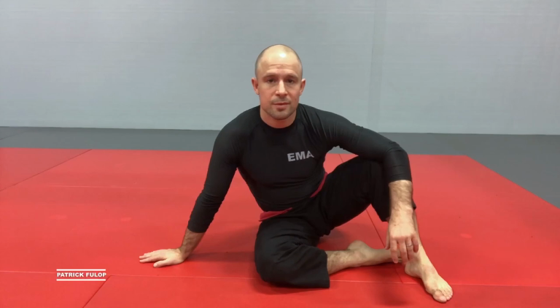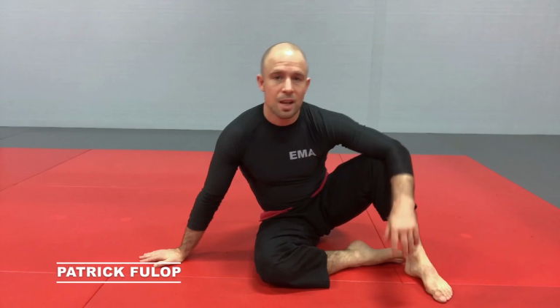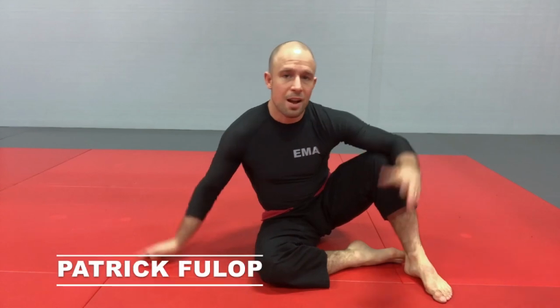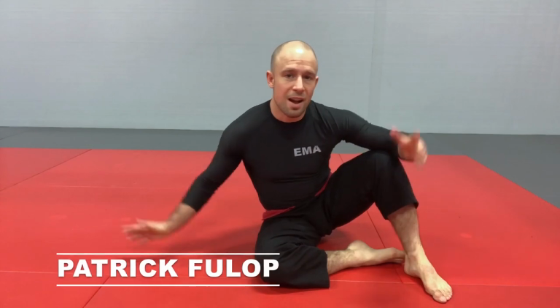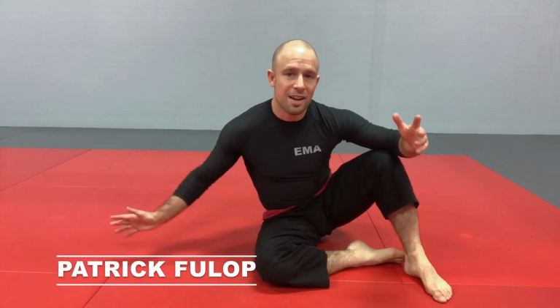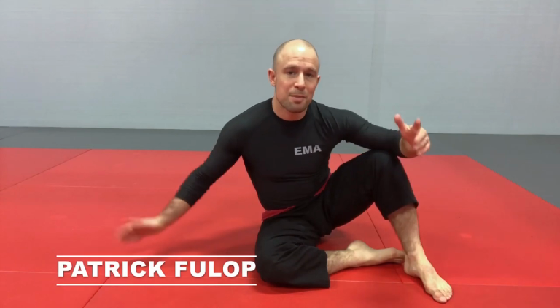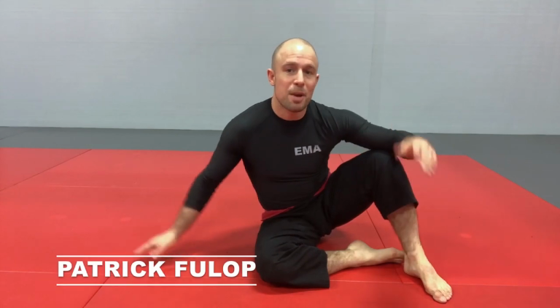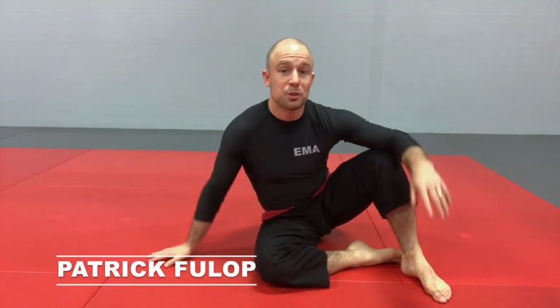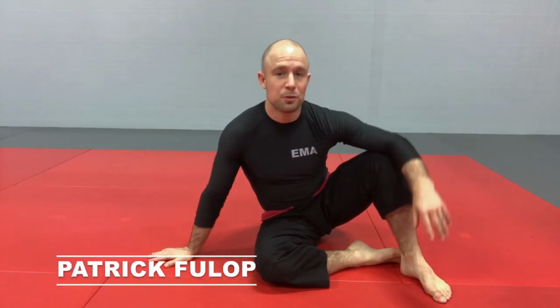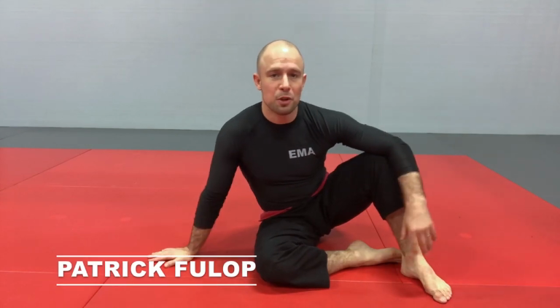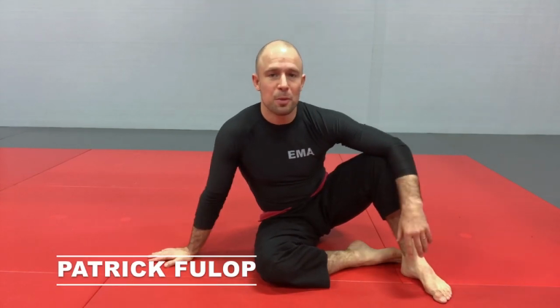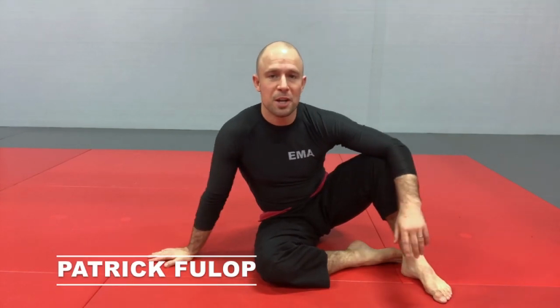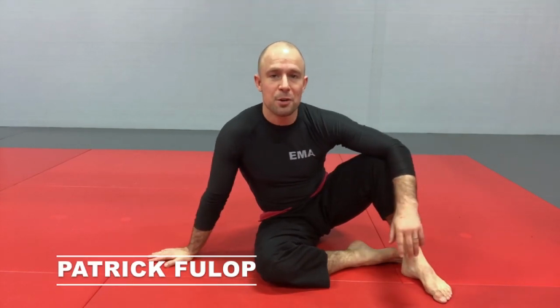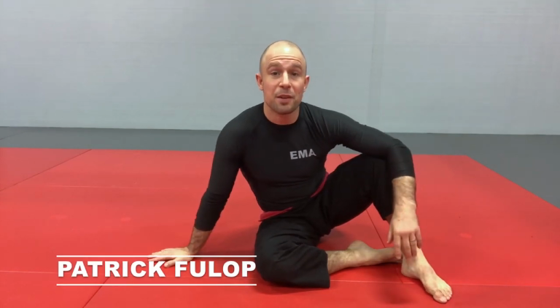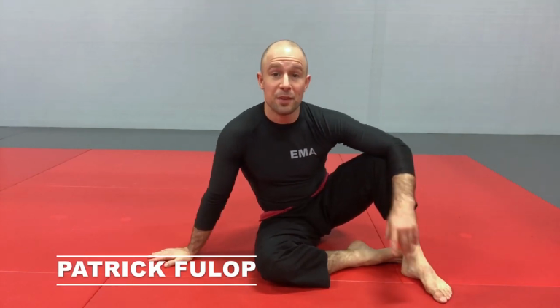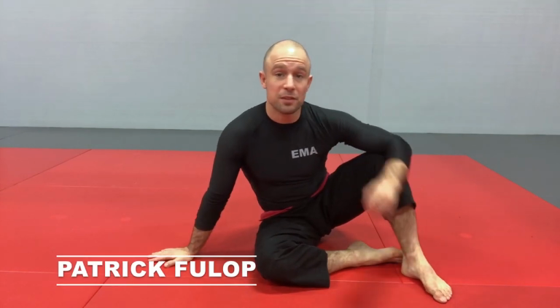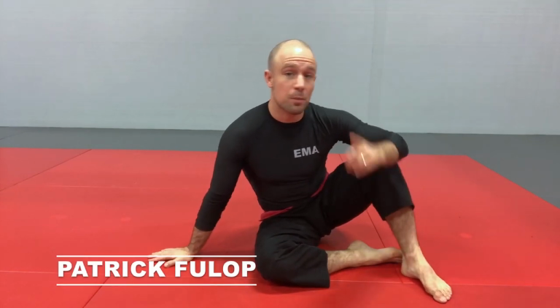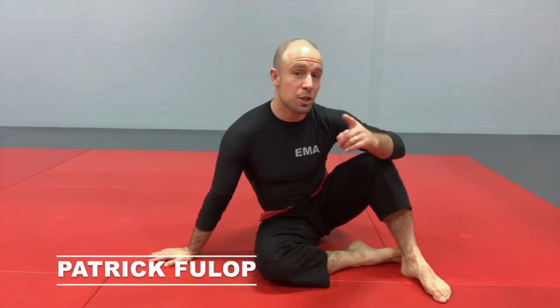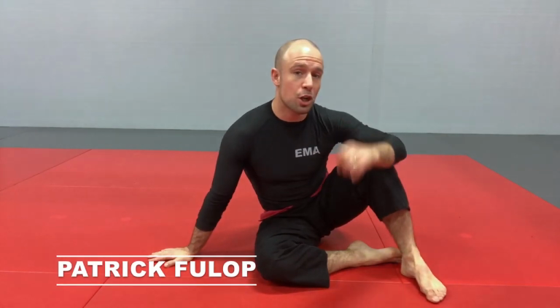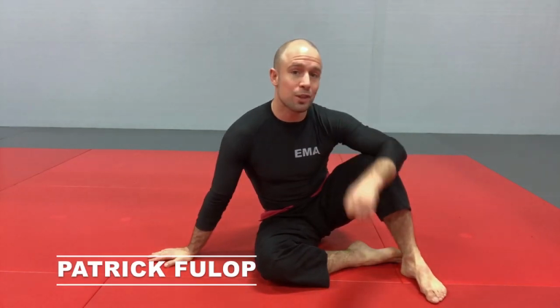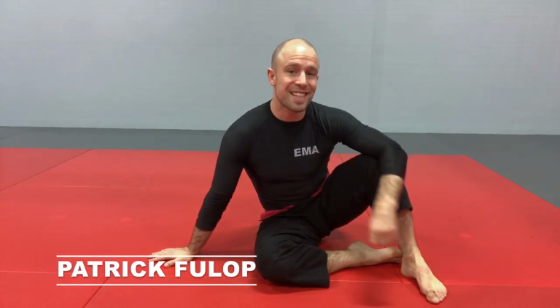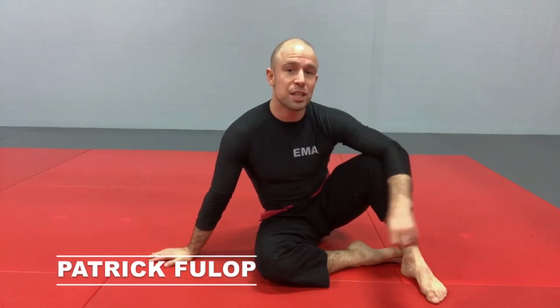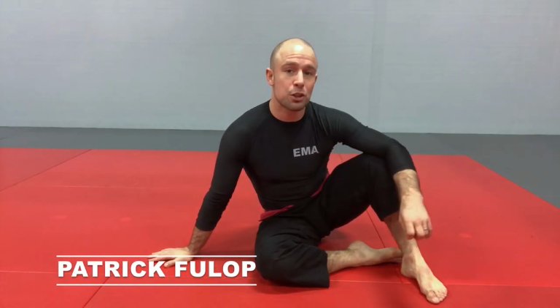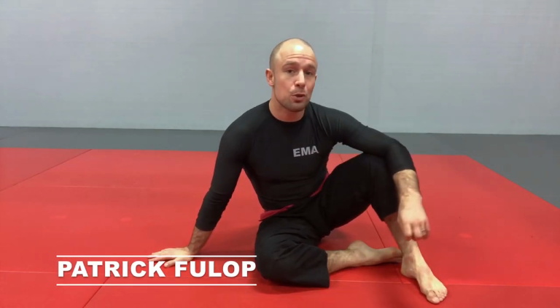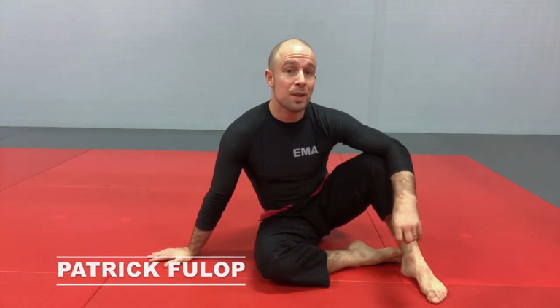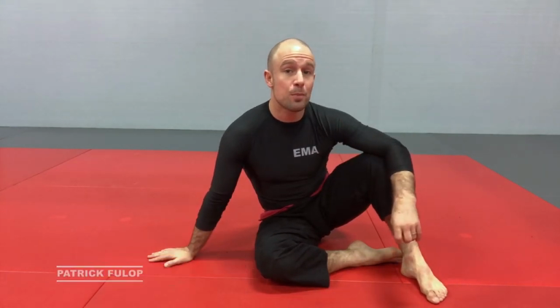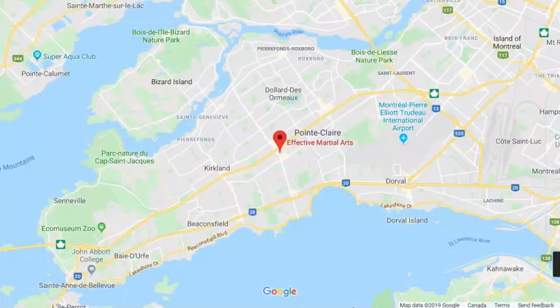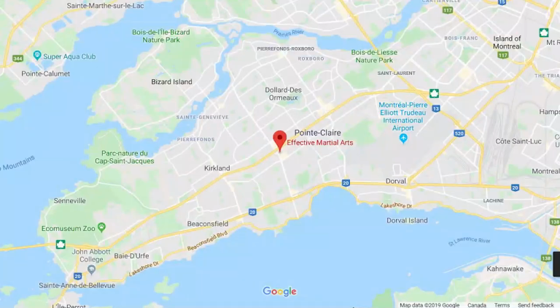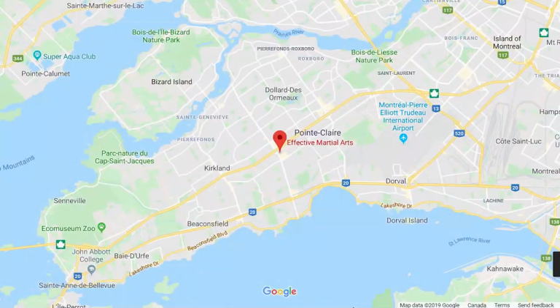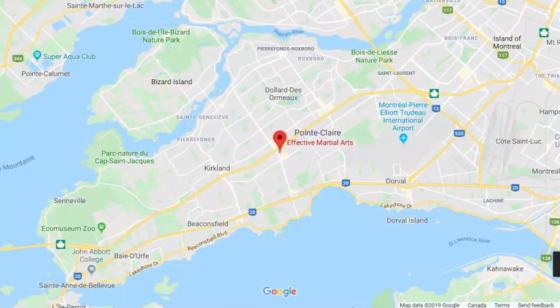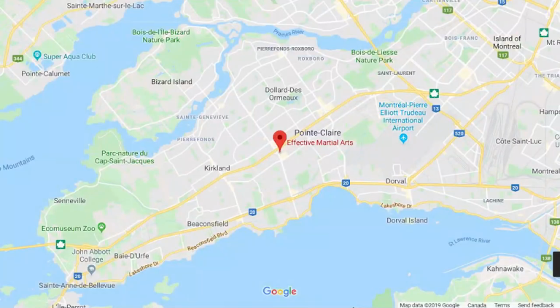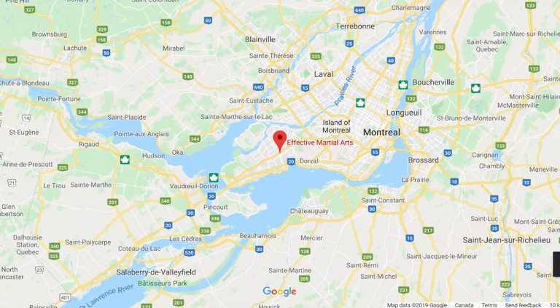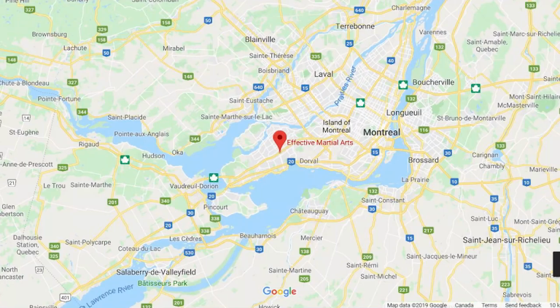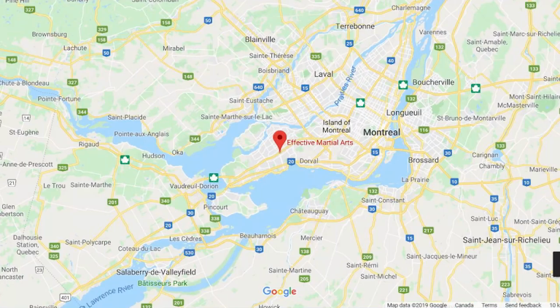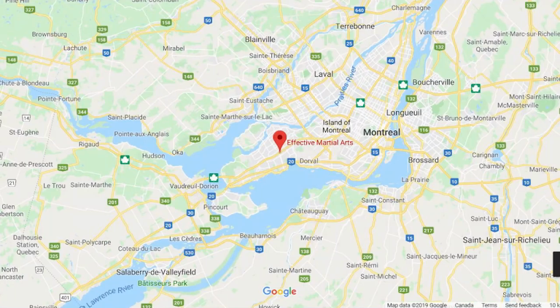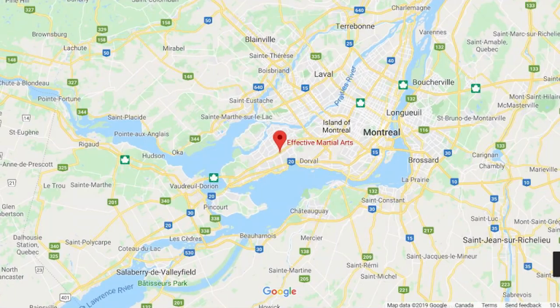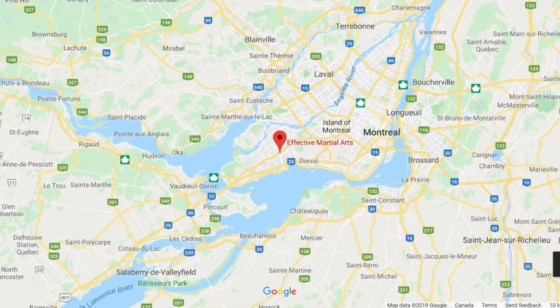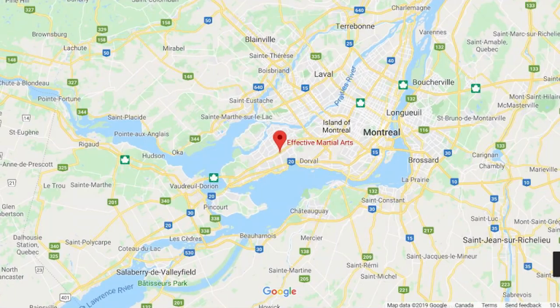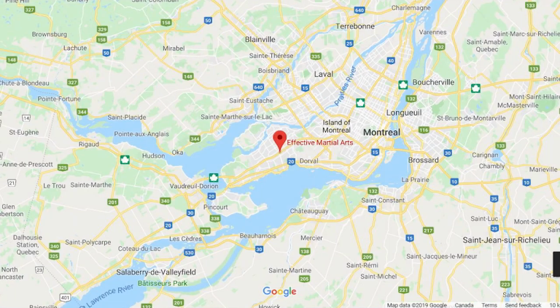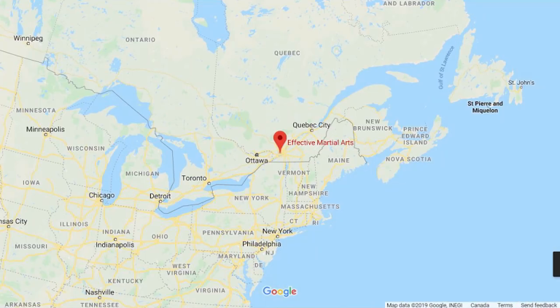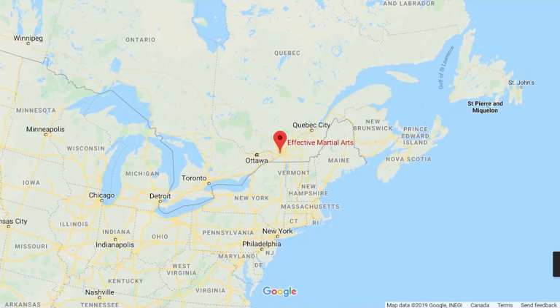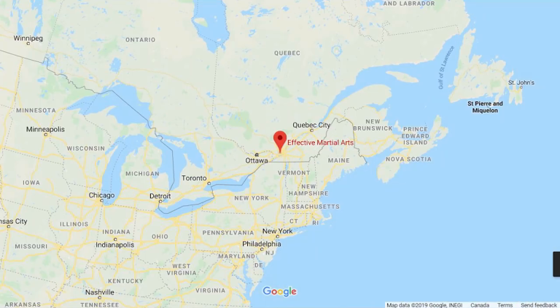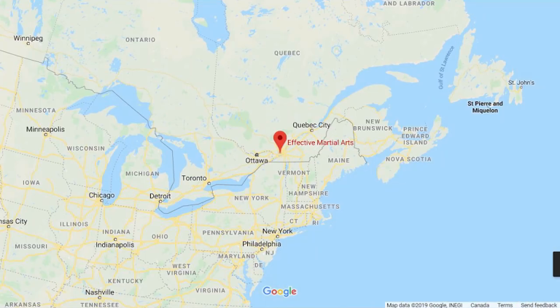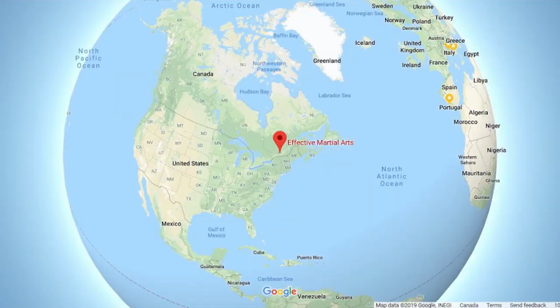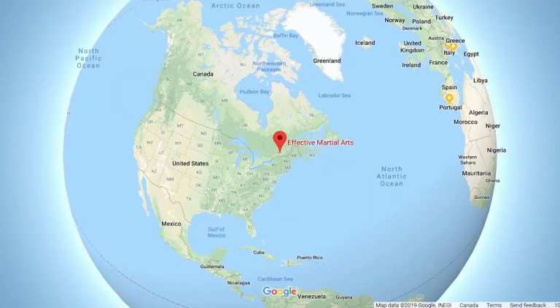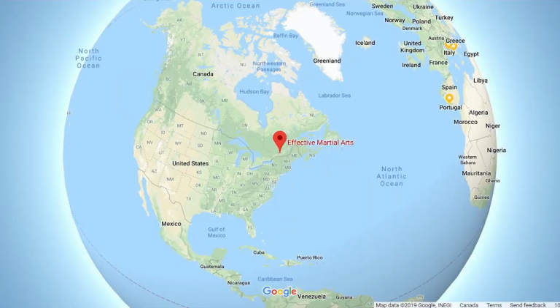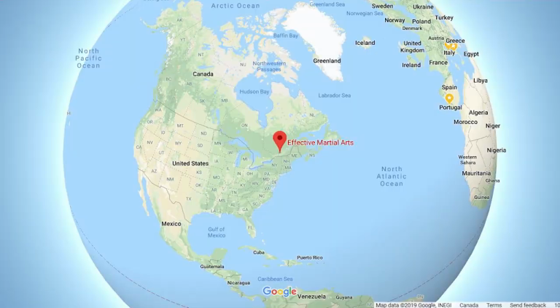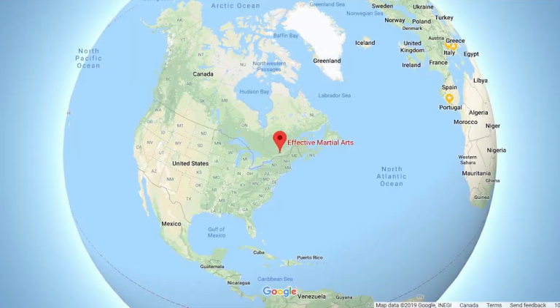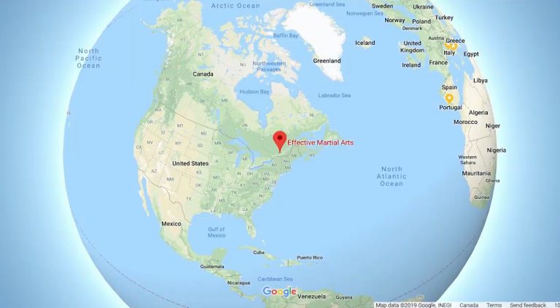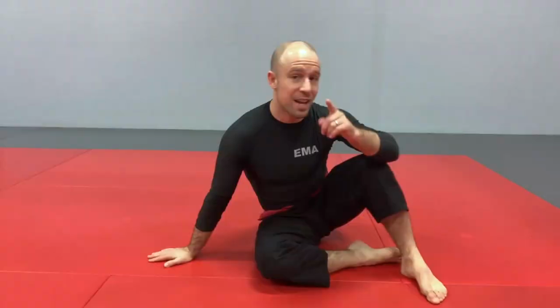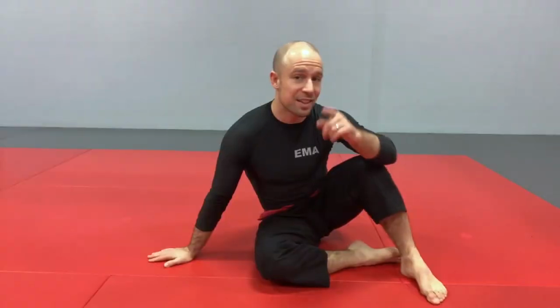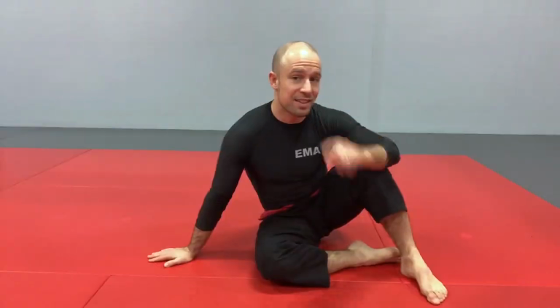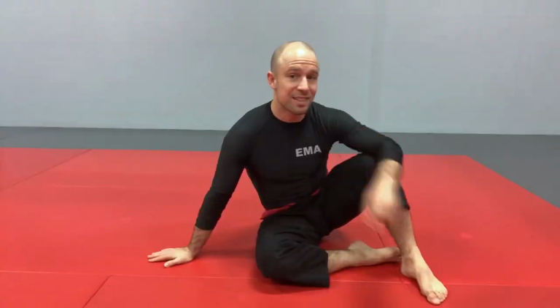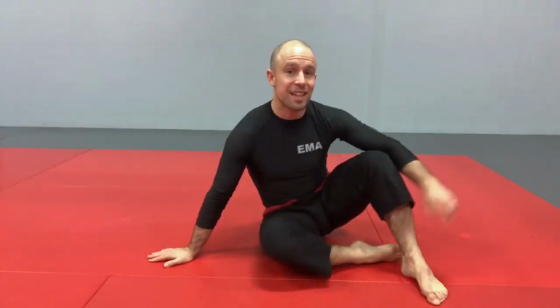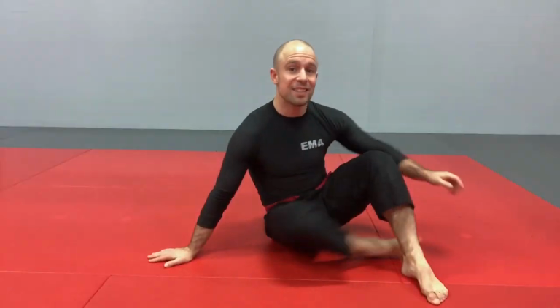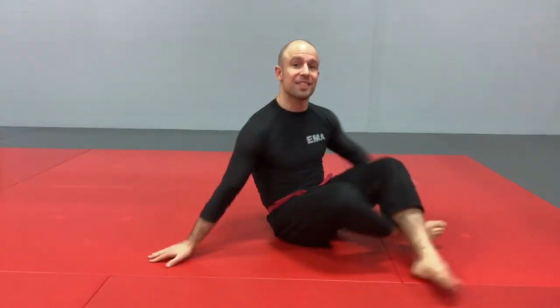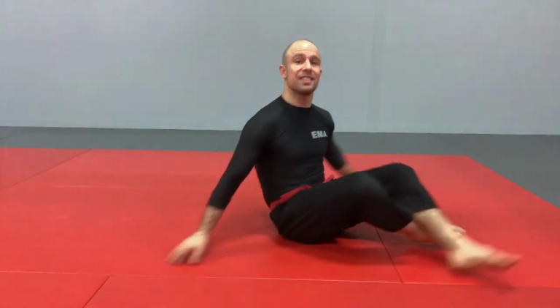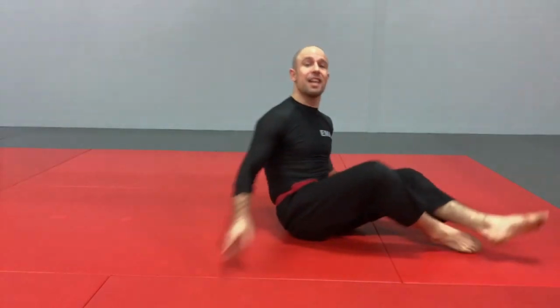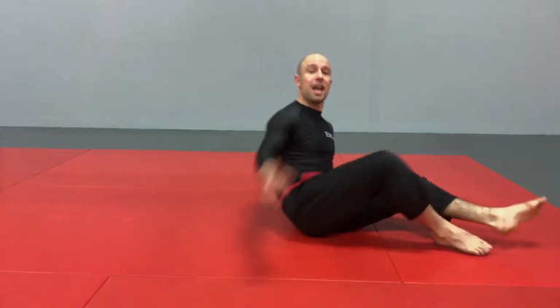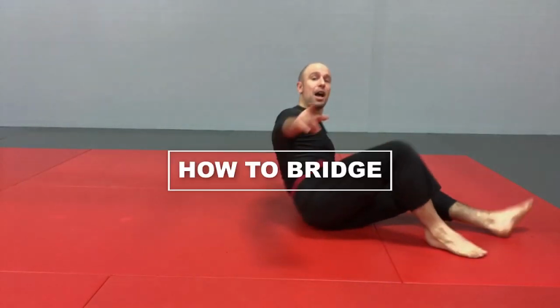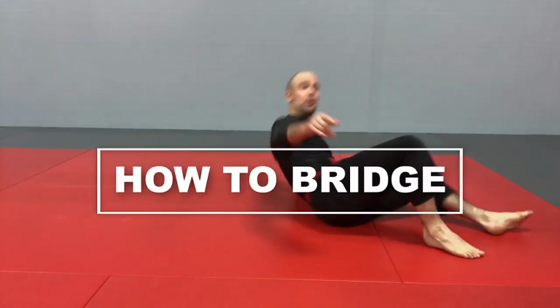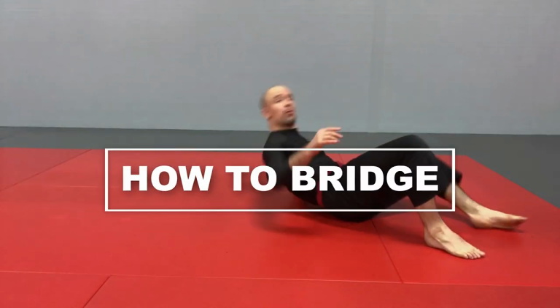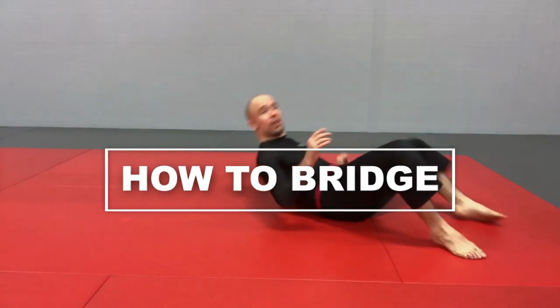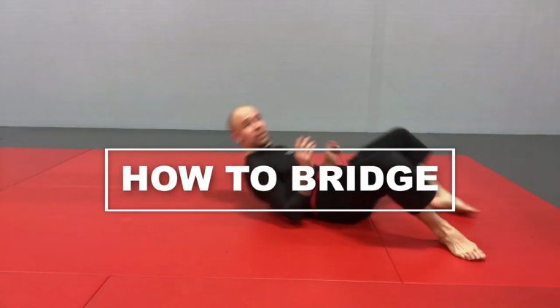Hi, Patrick Phillip here at Effective Martial Arts HQ in Point Clair, West Island, Montreal, Quebec, Canada. And in this lesson, how to bridge.